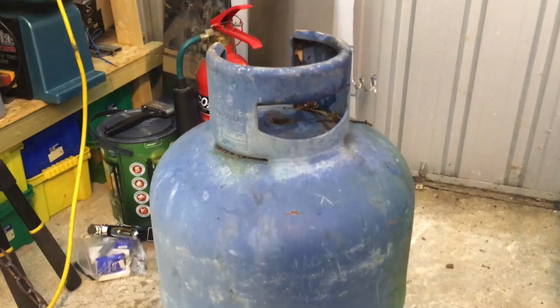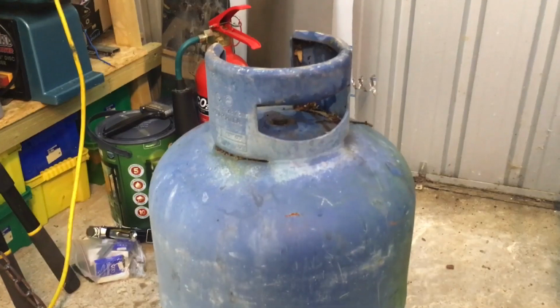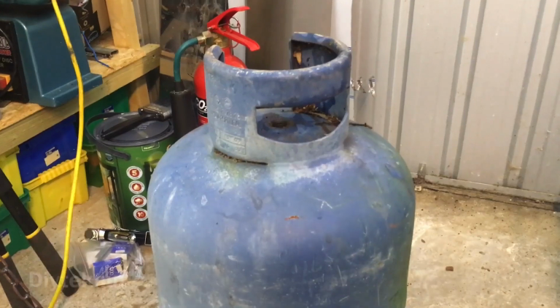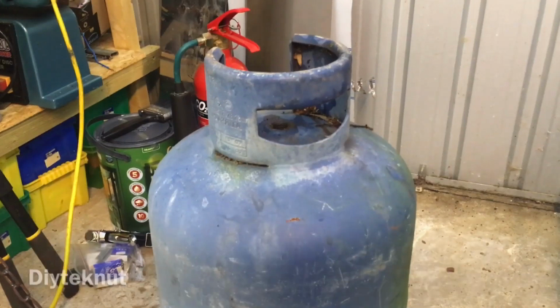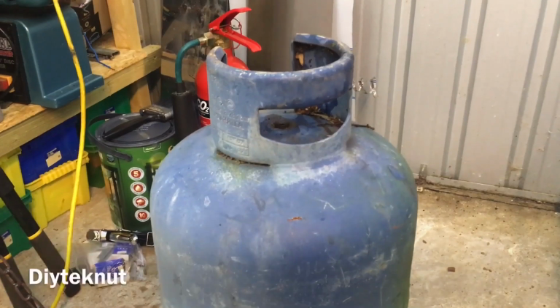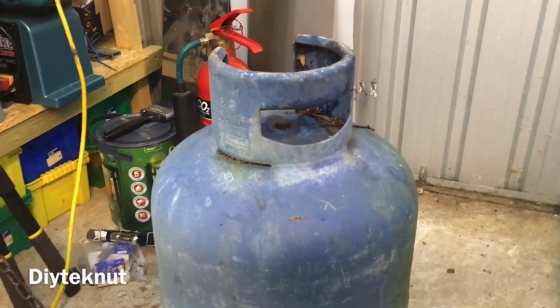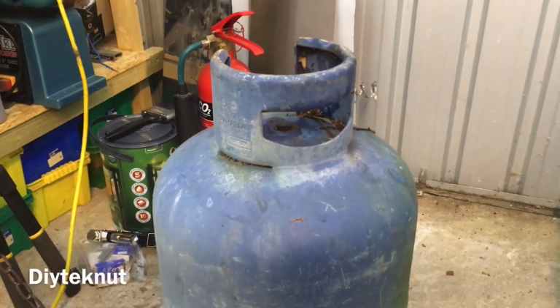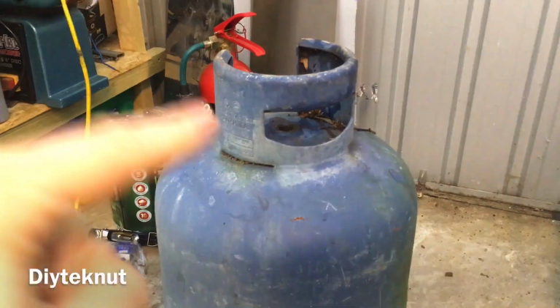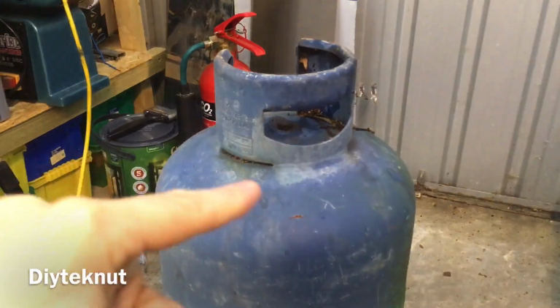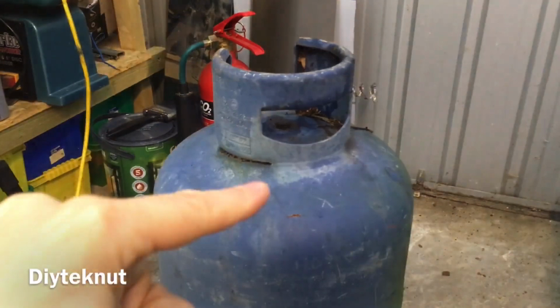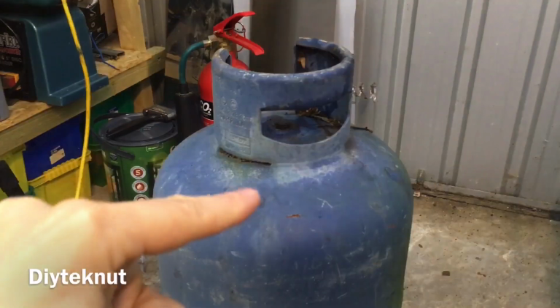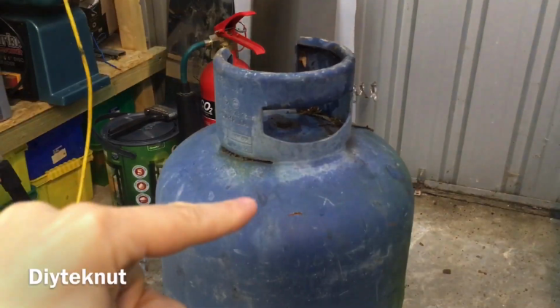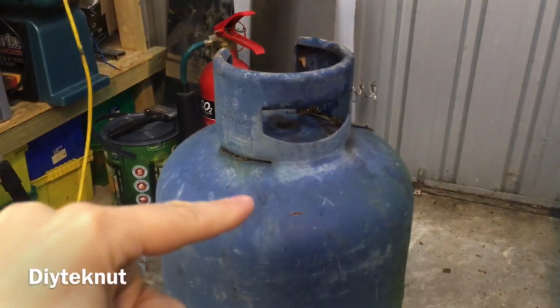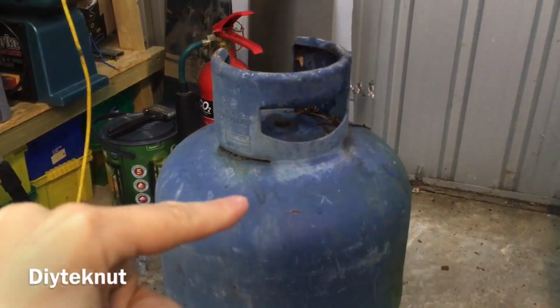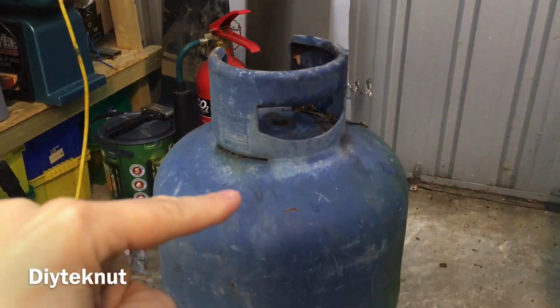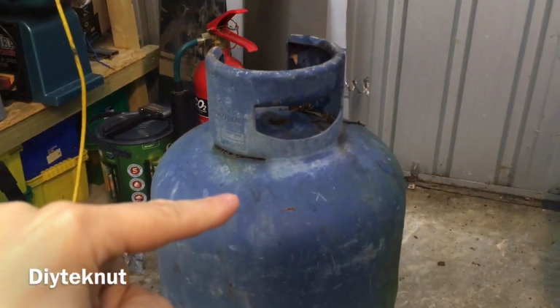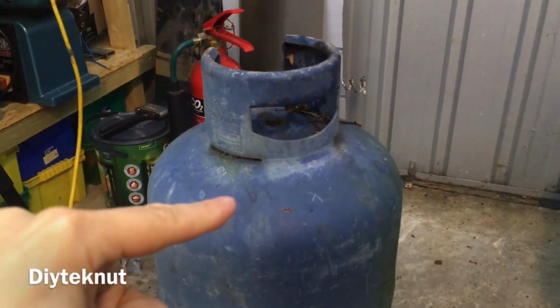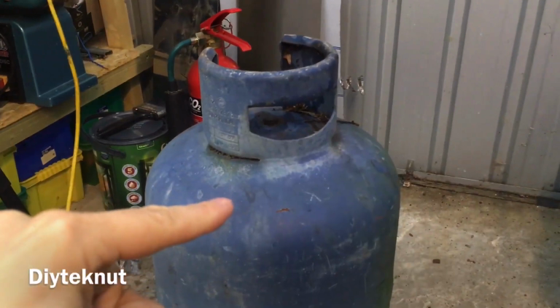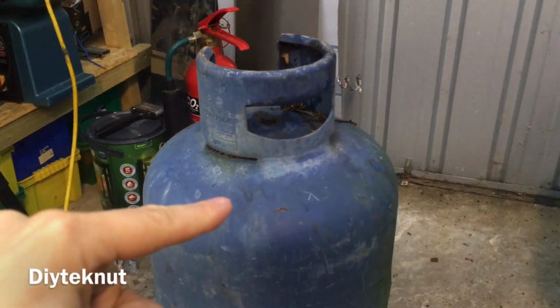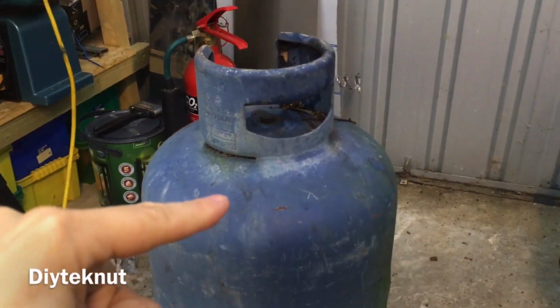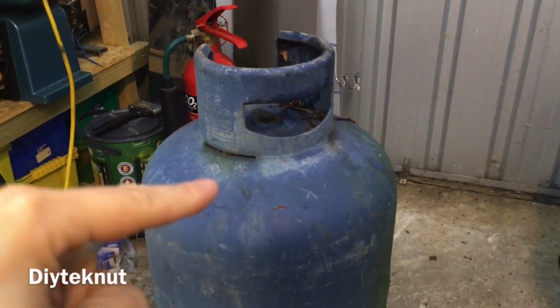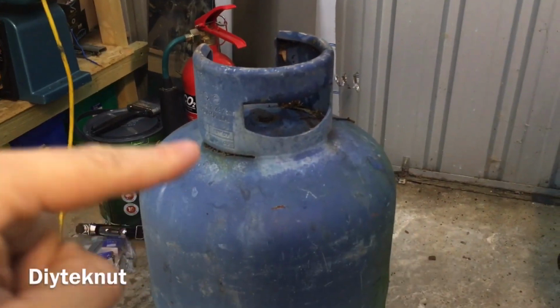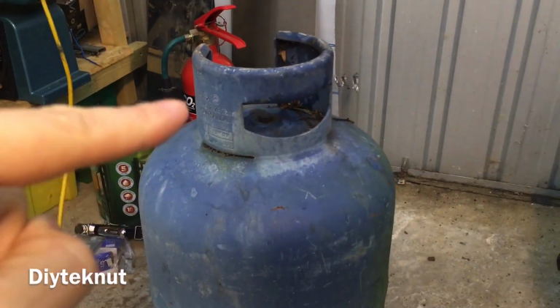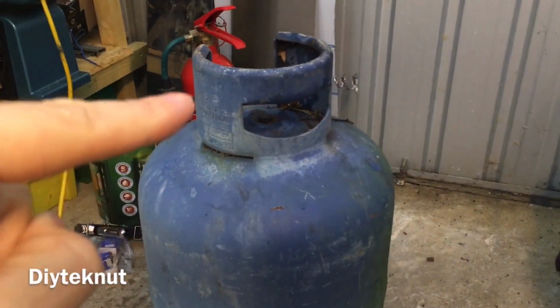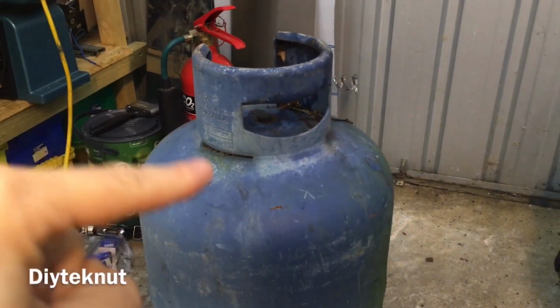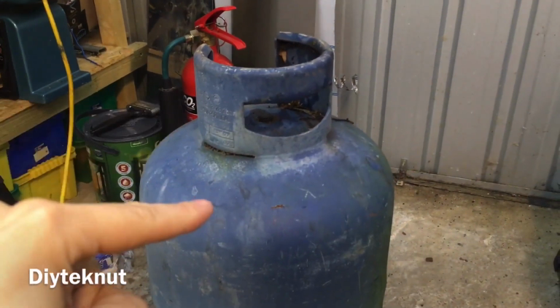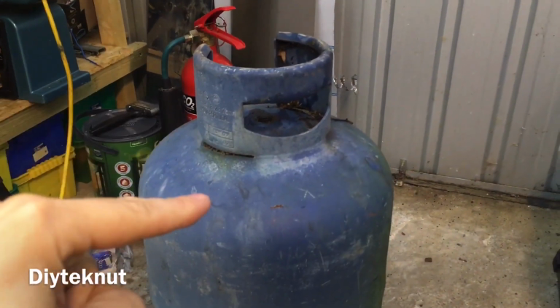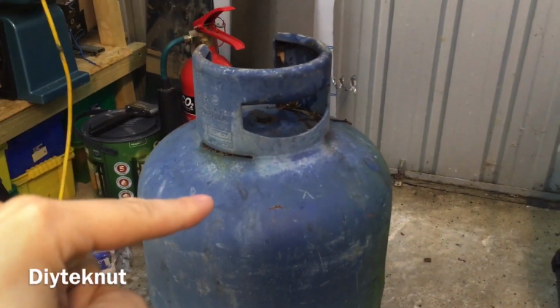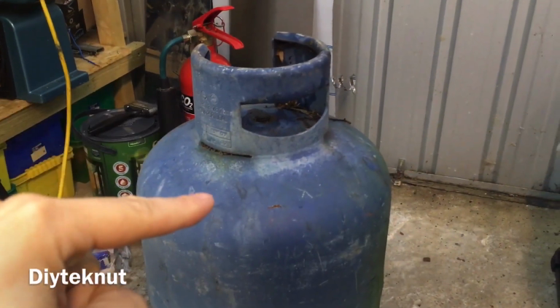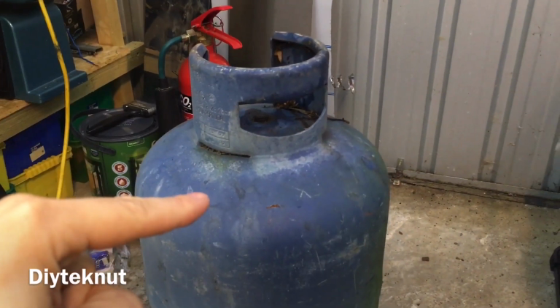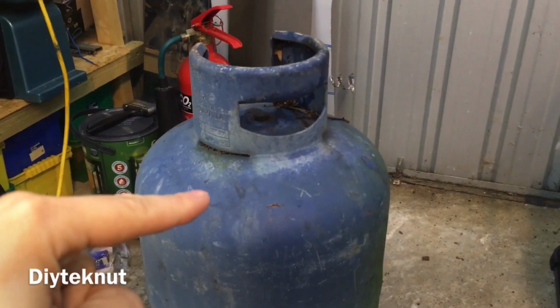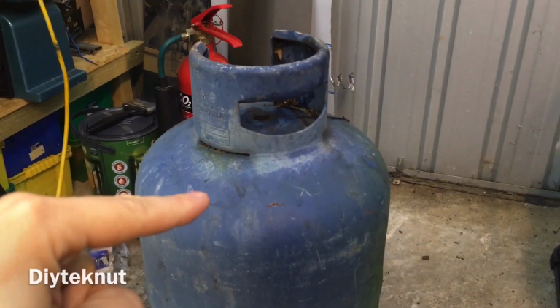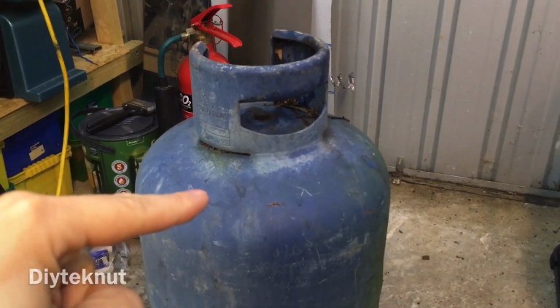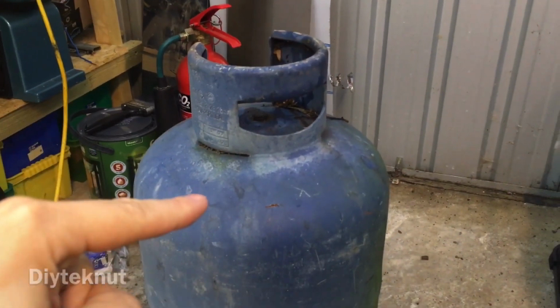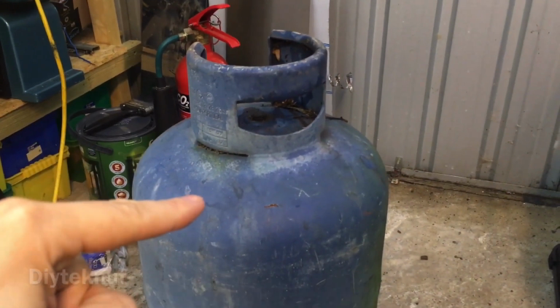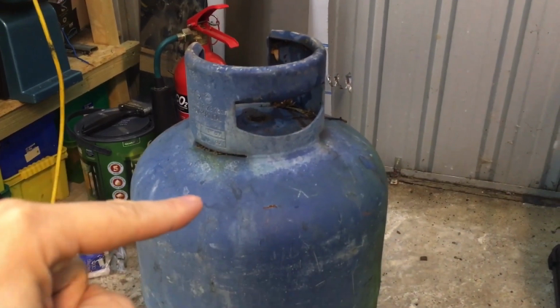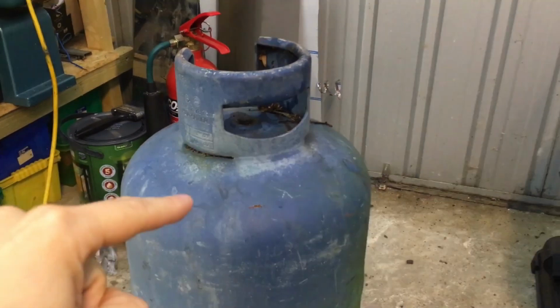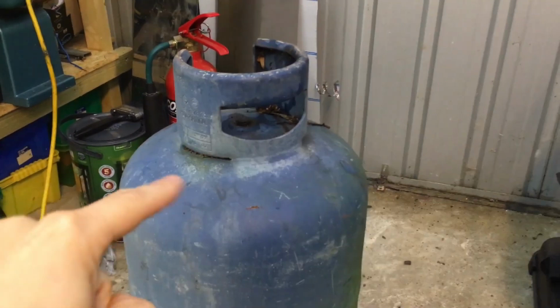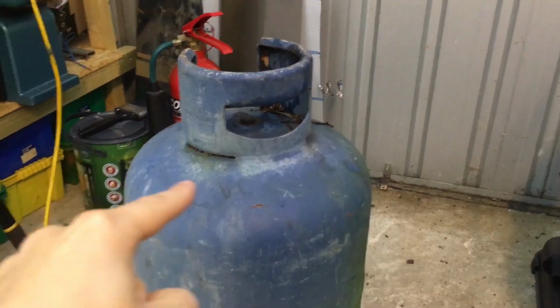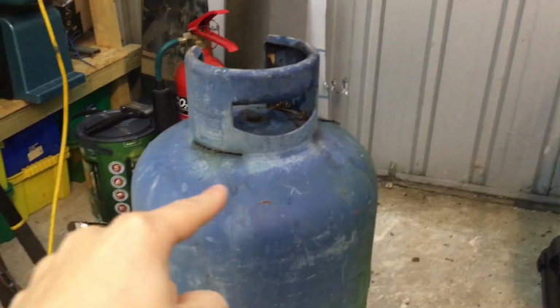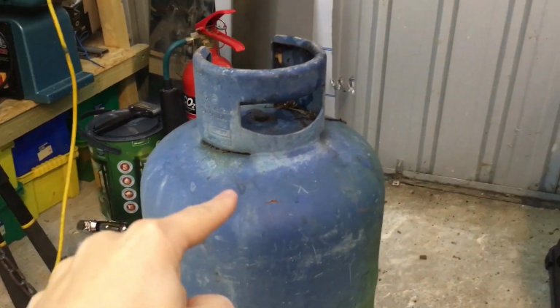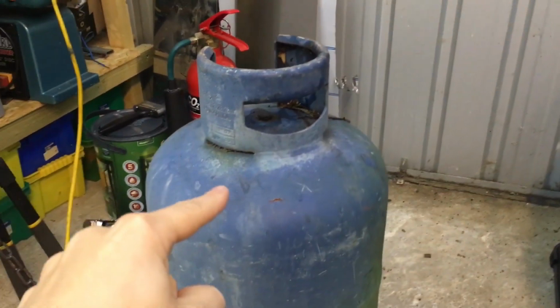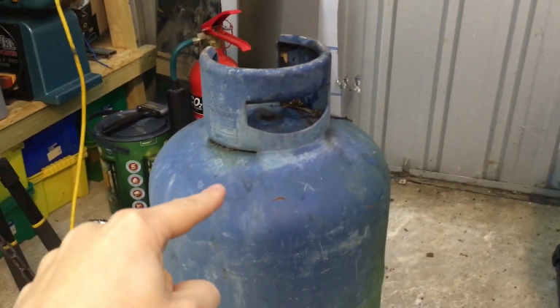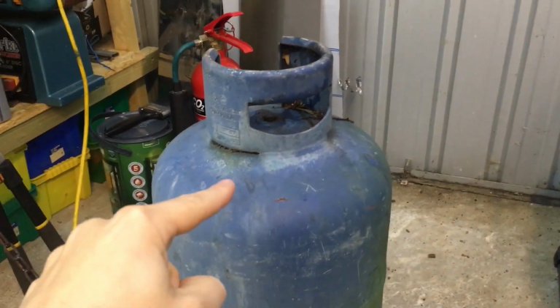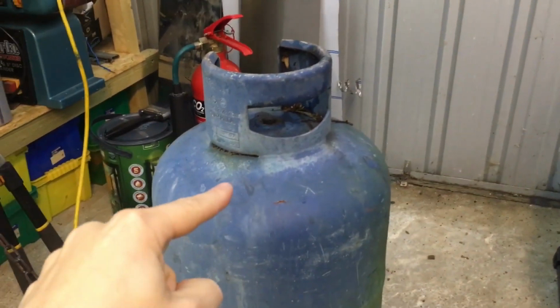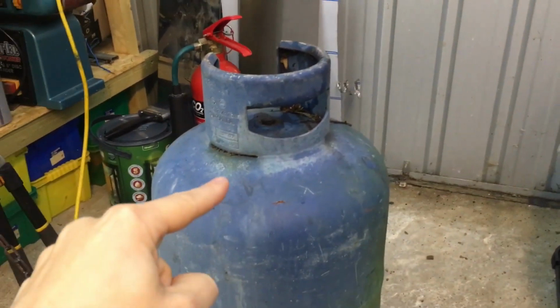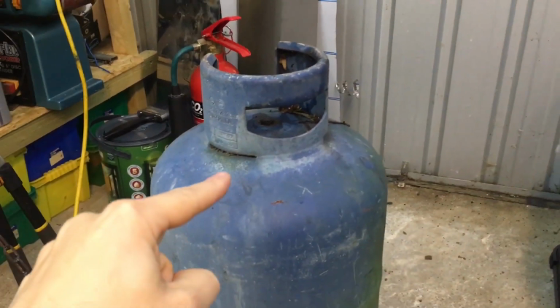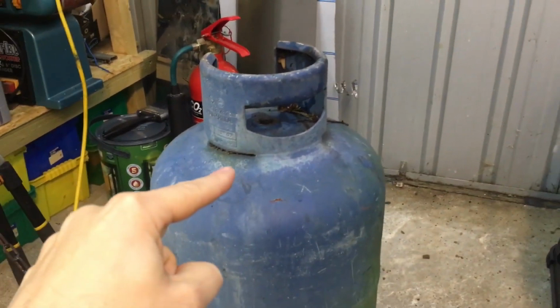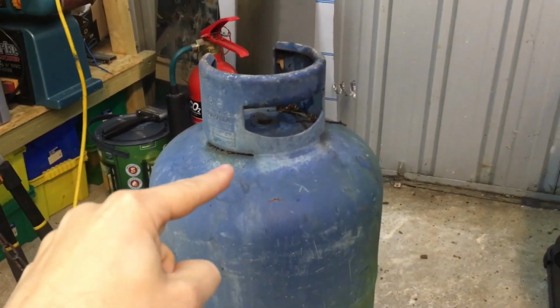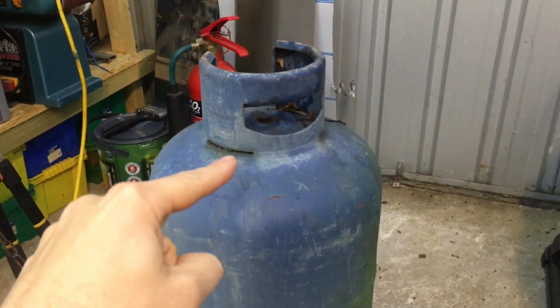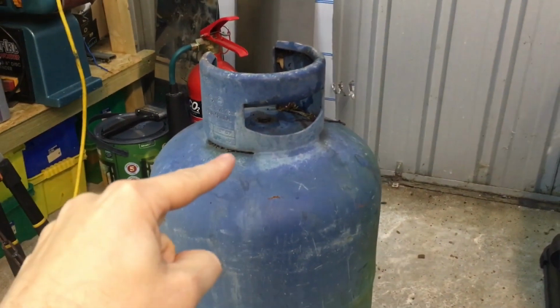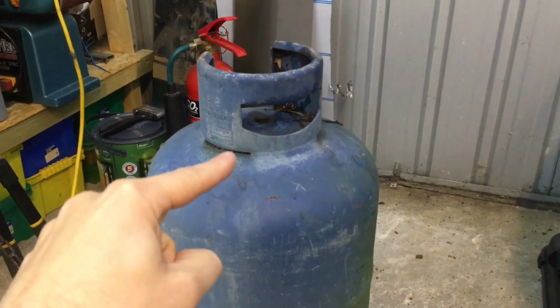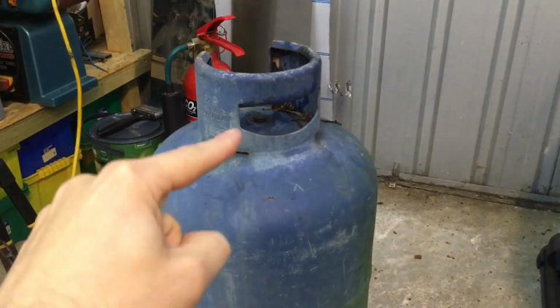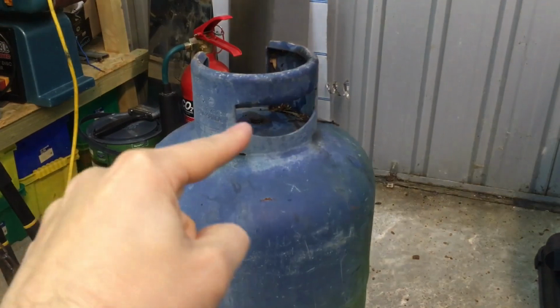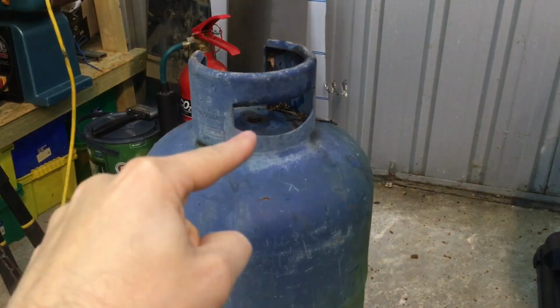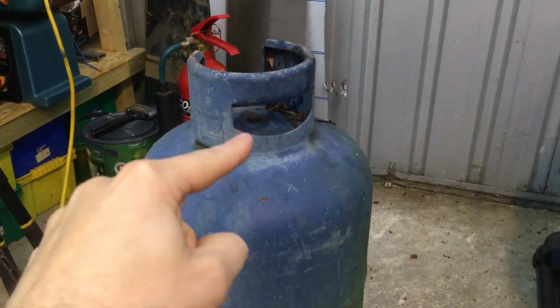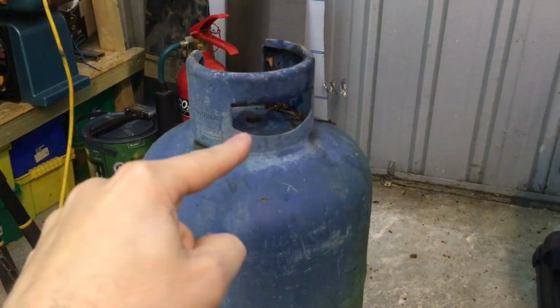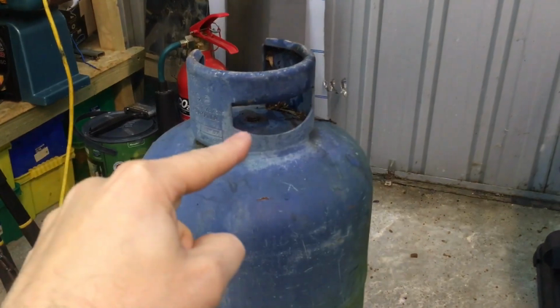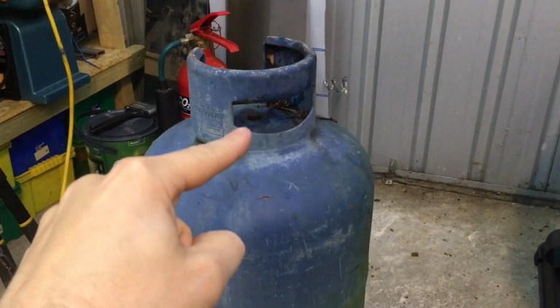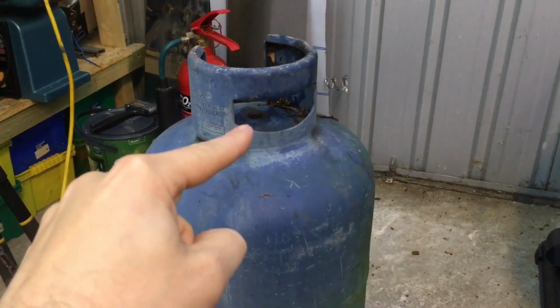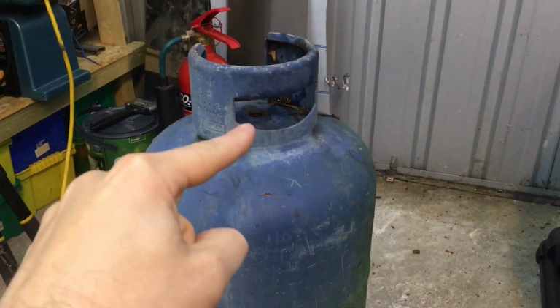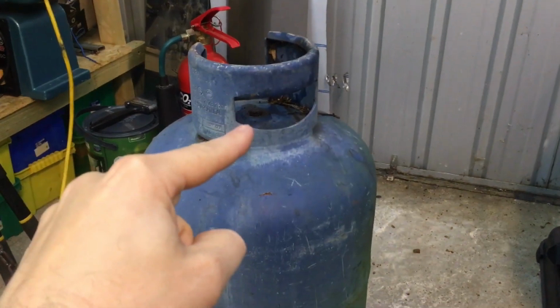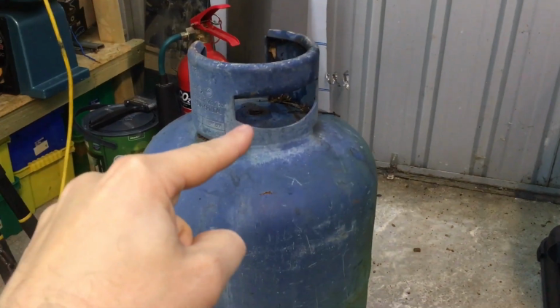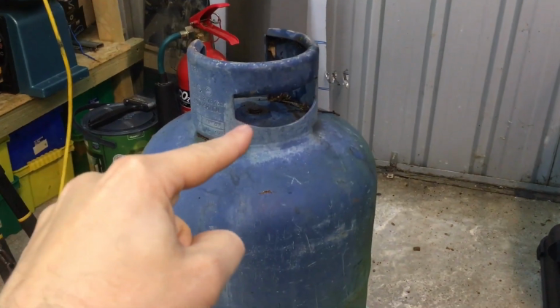Right, disclaimer: do not cut gas cylinders — they're really dangerous to cut into. This one I happen to find in a ditch and the valve was already removed.